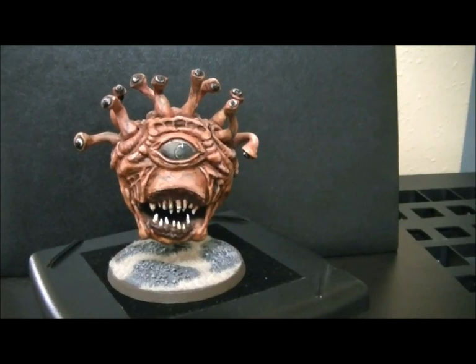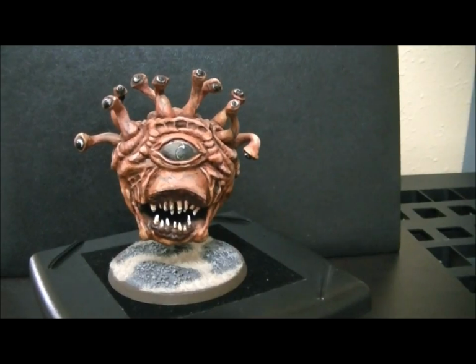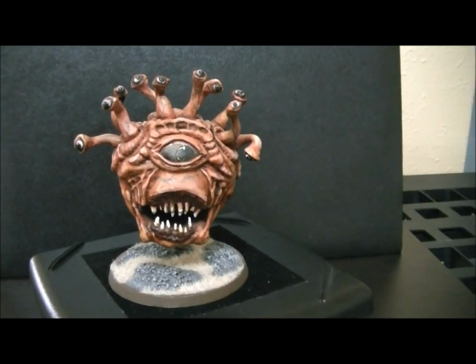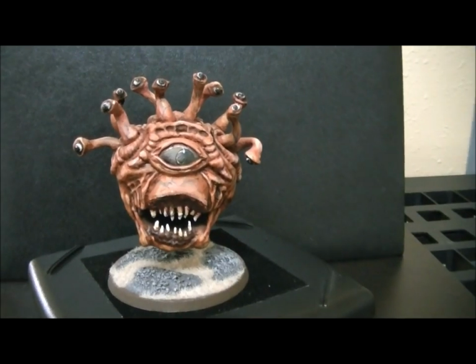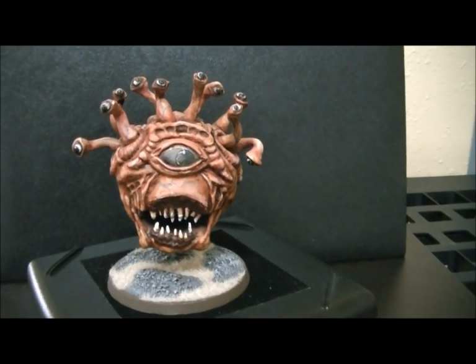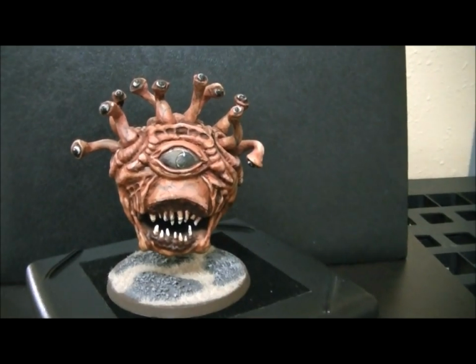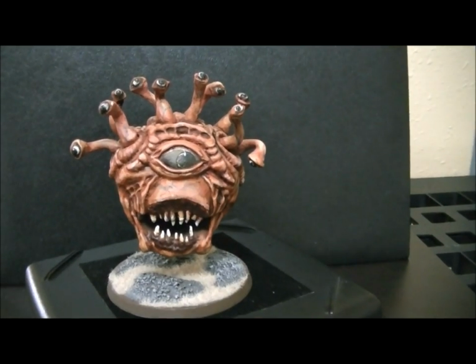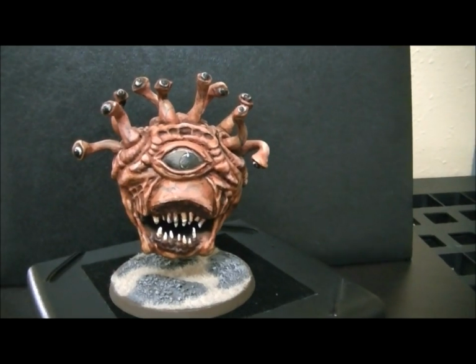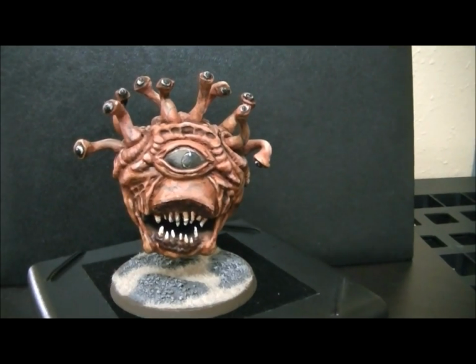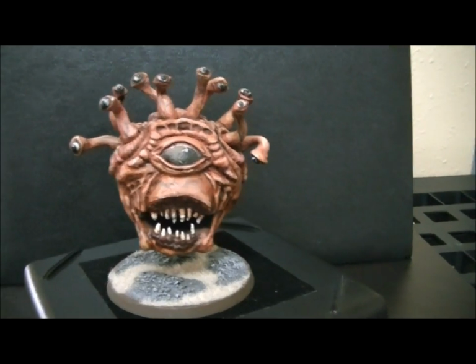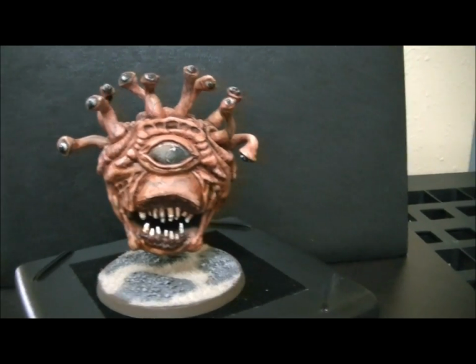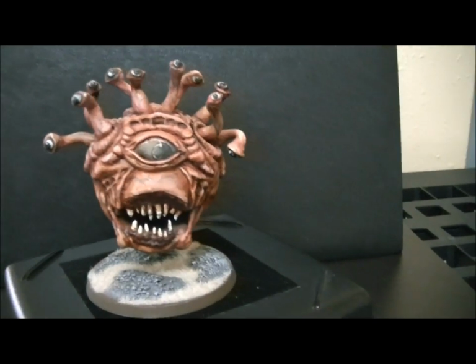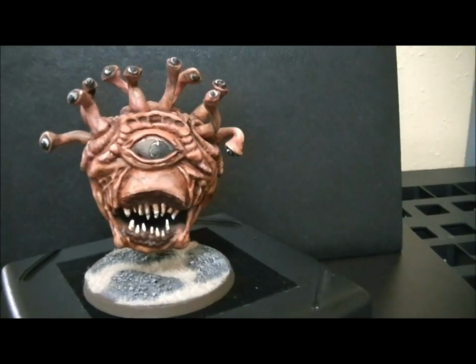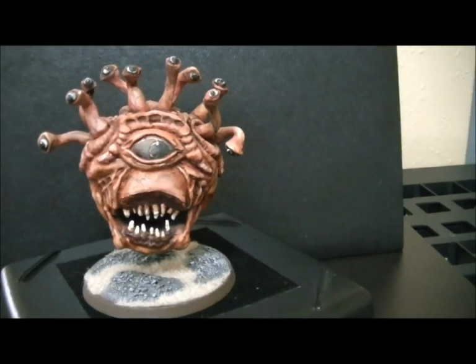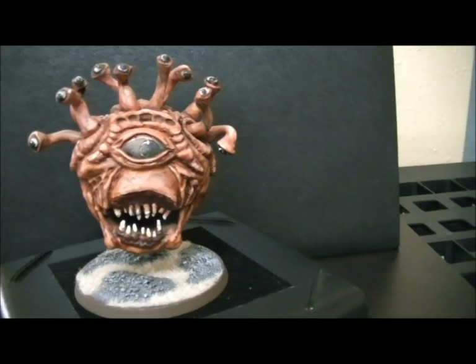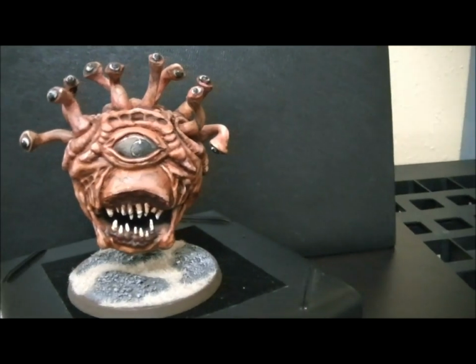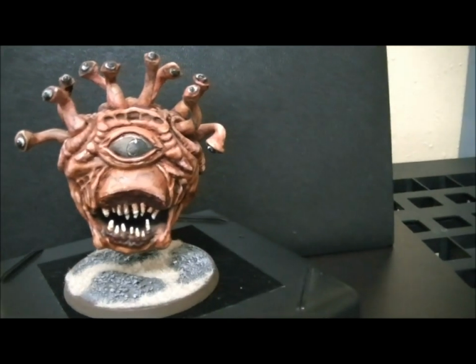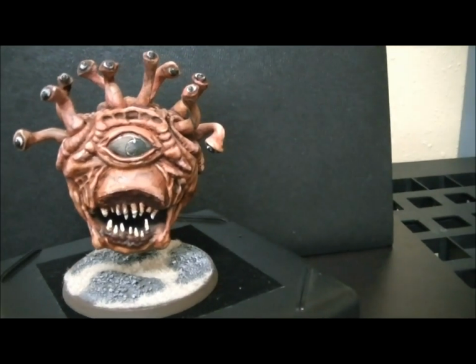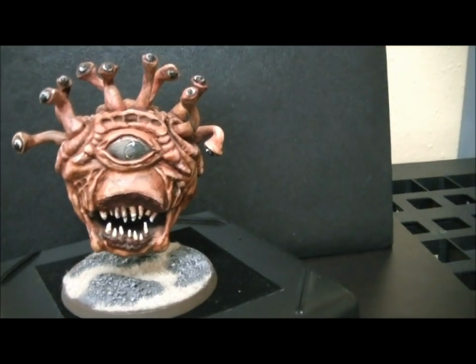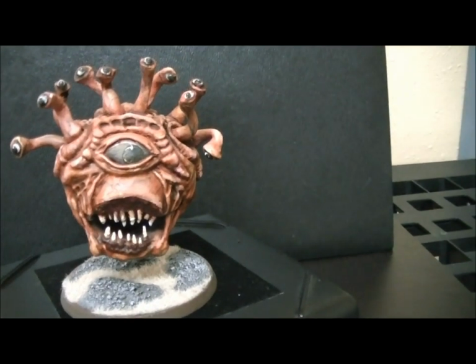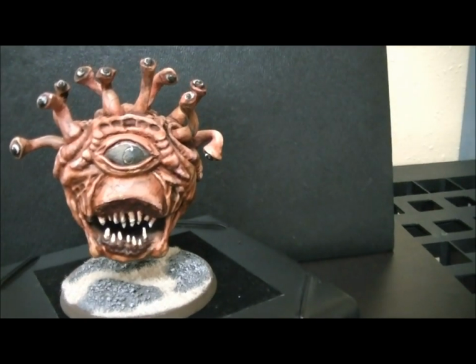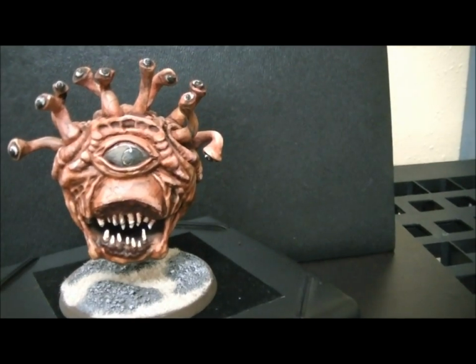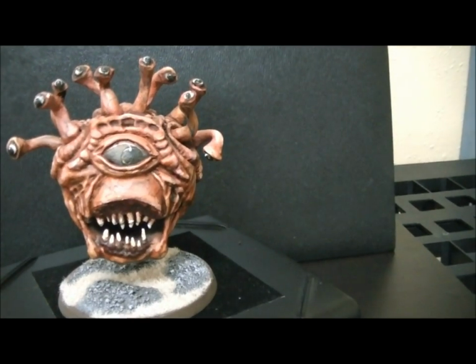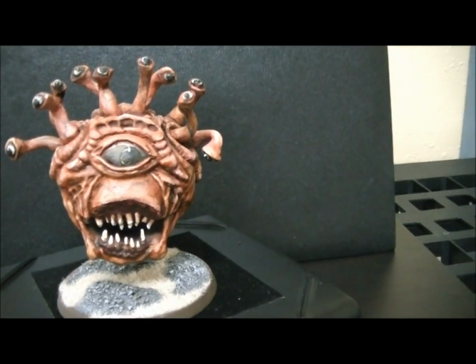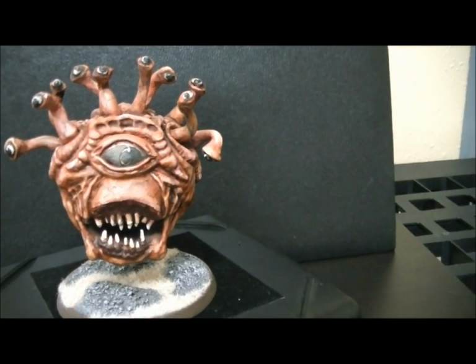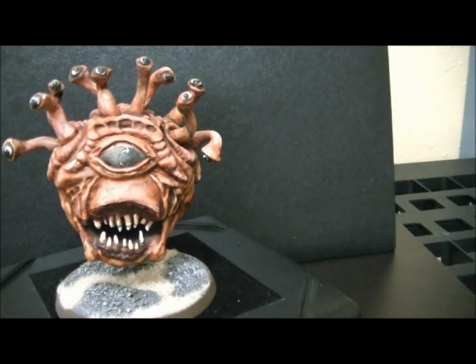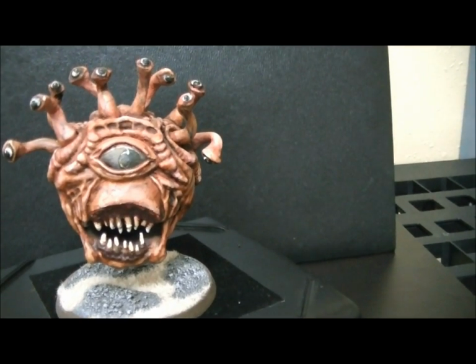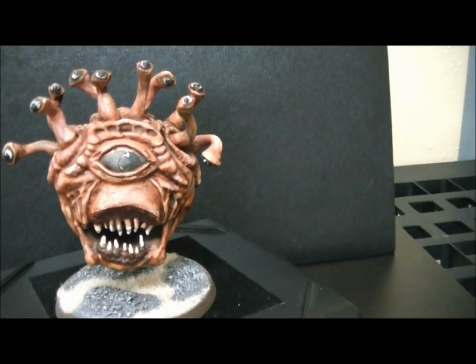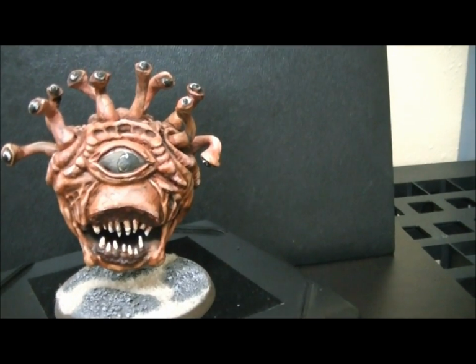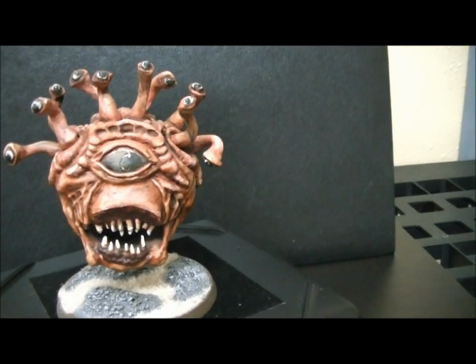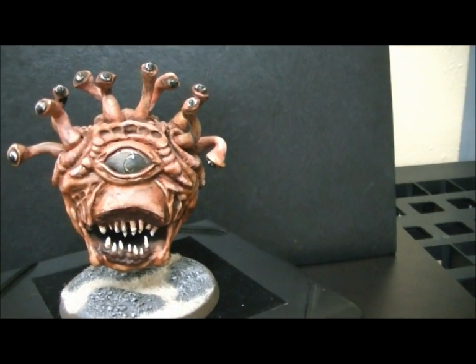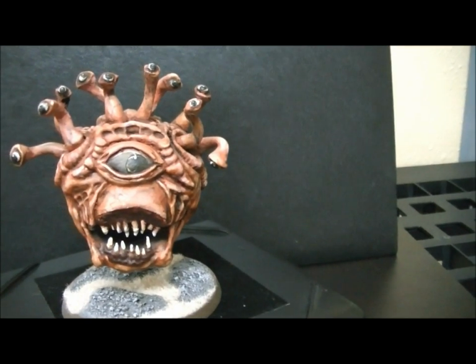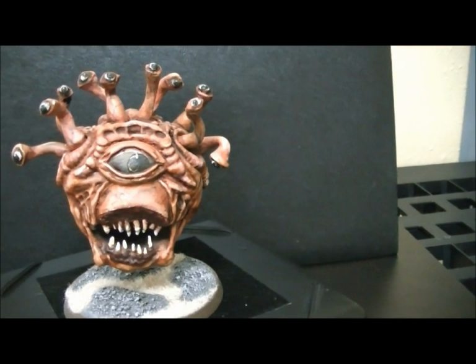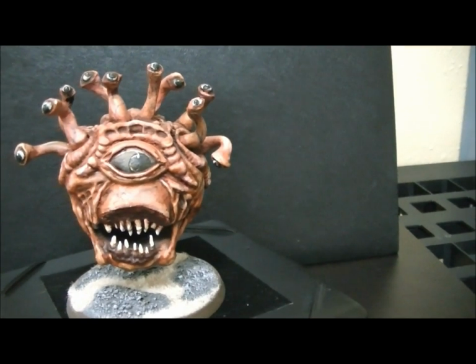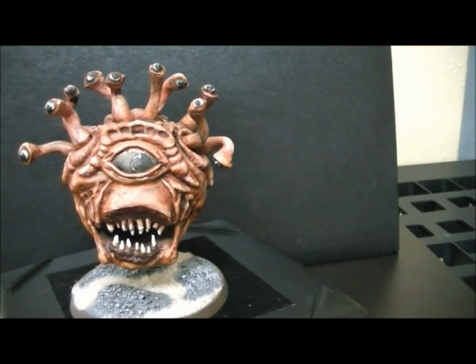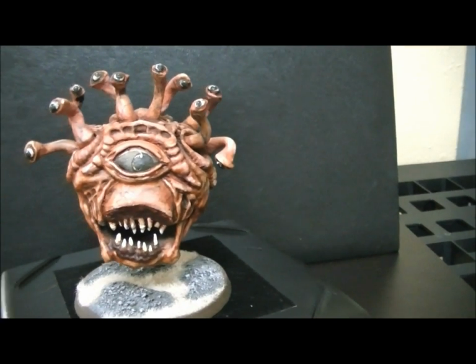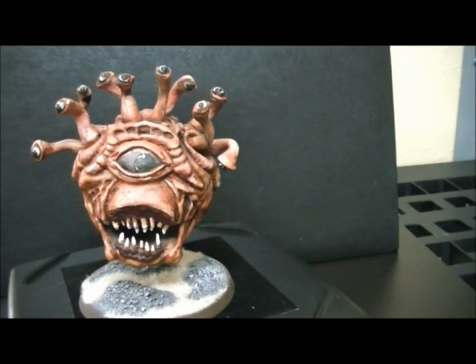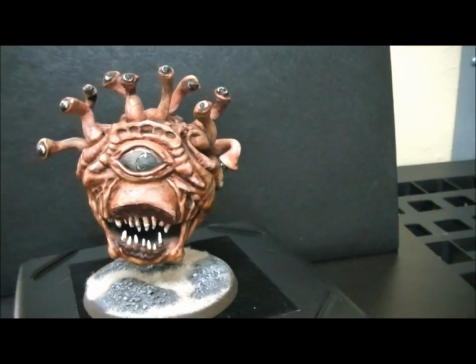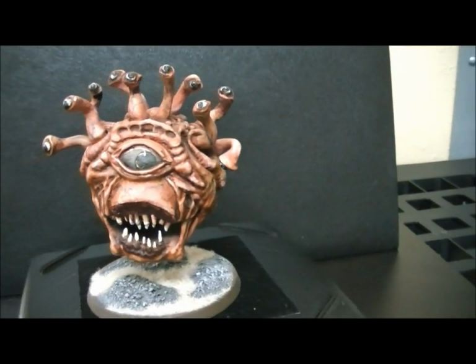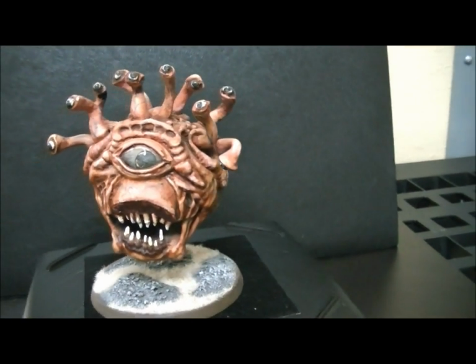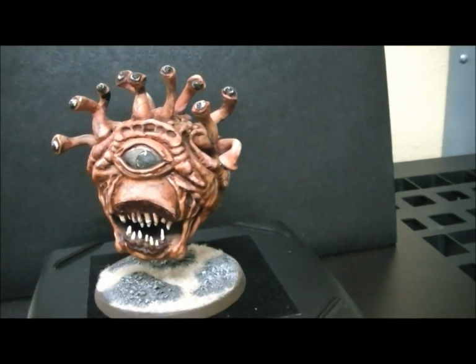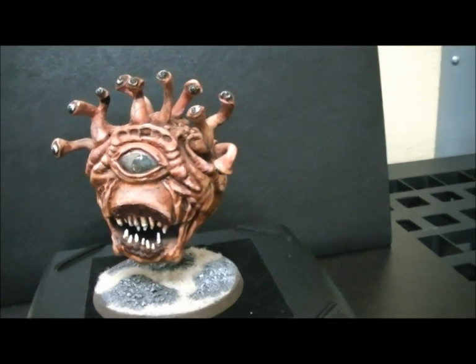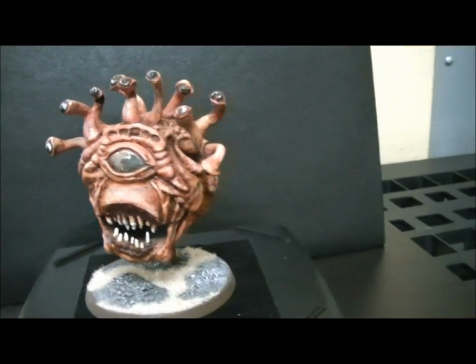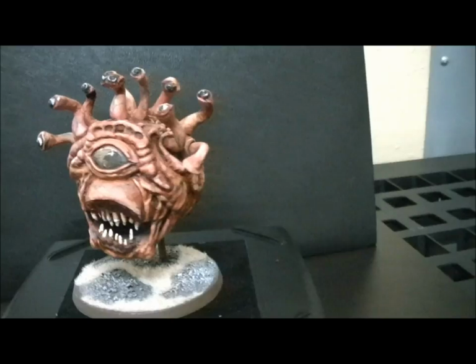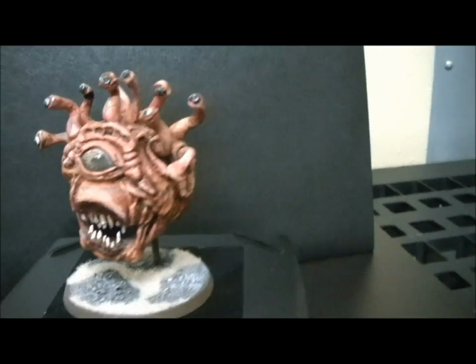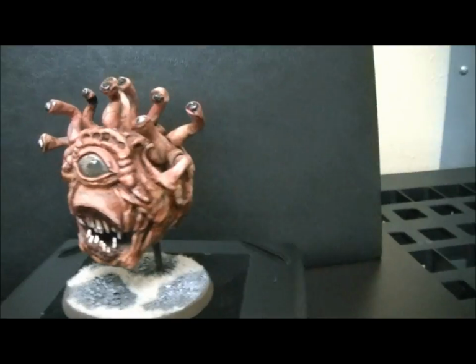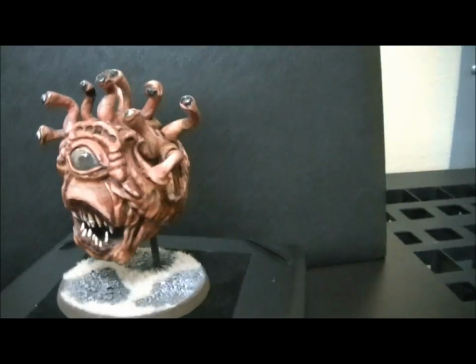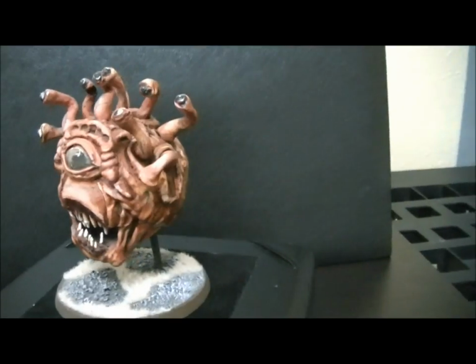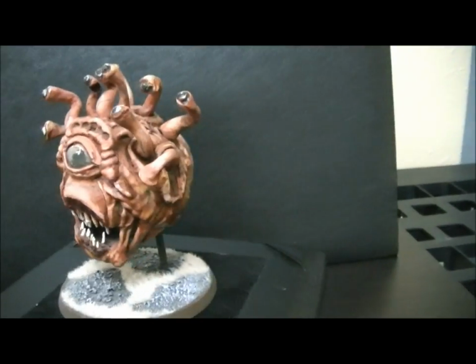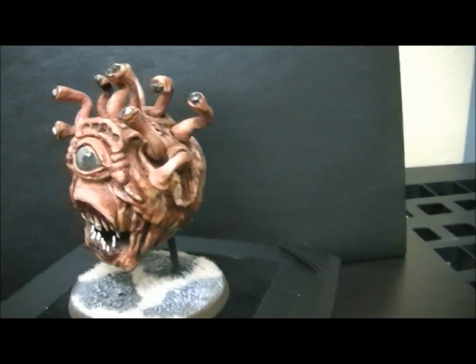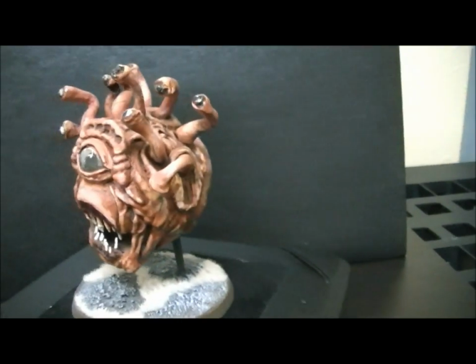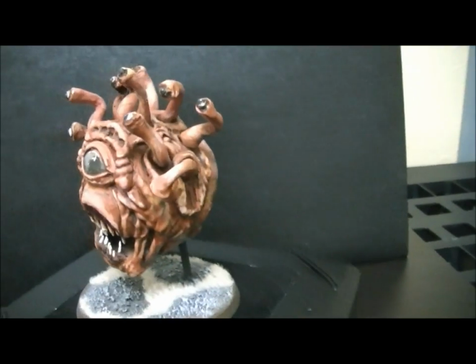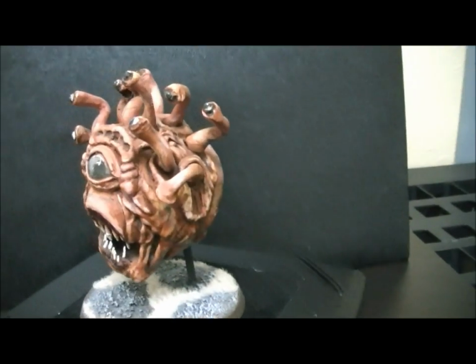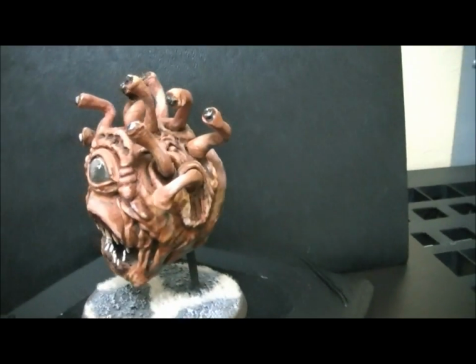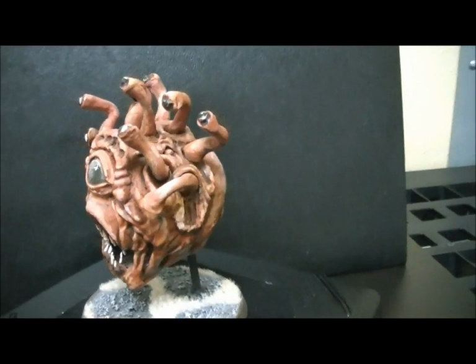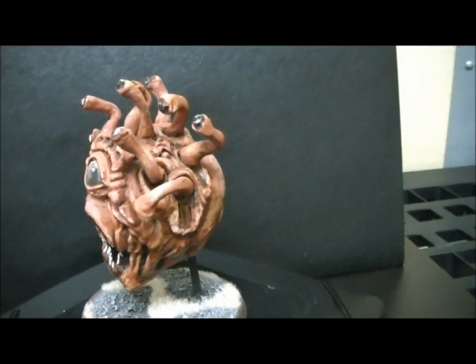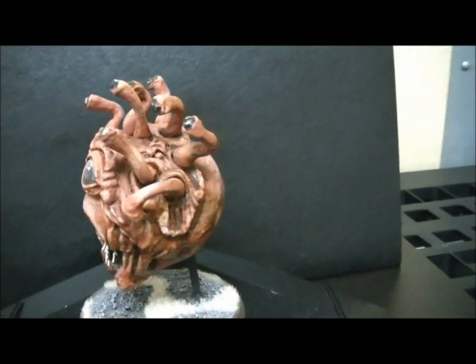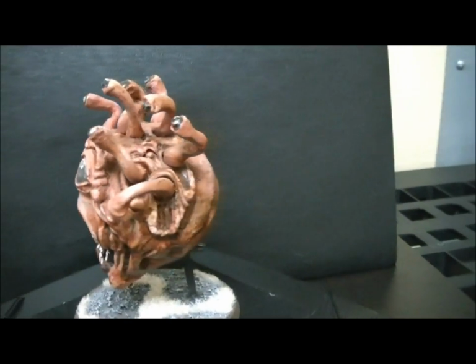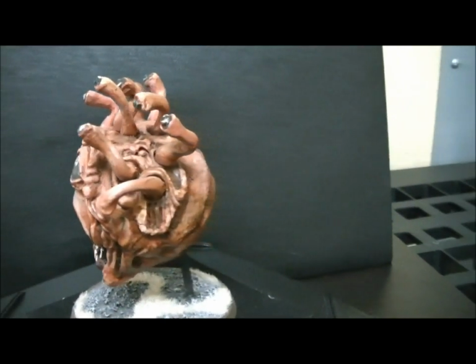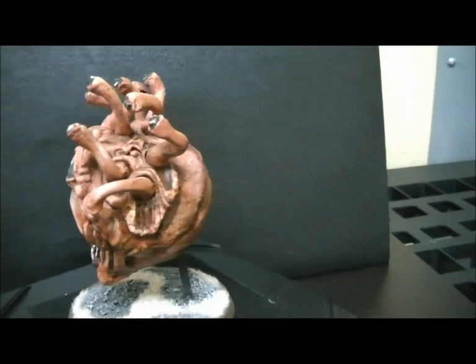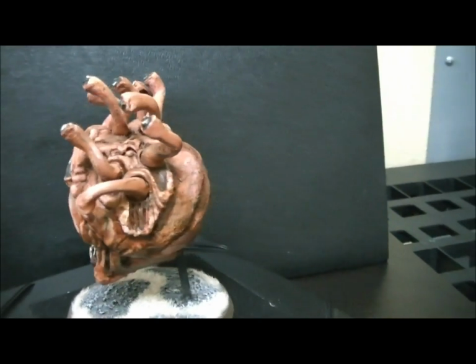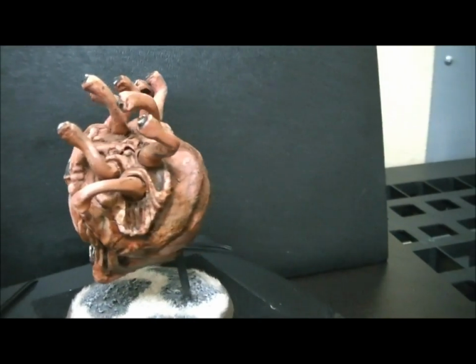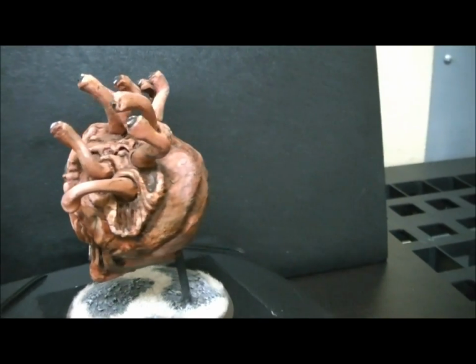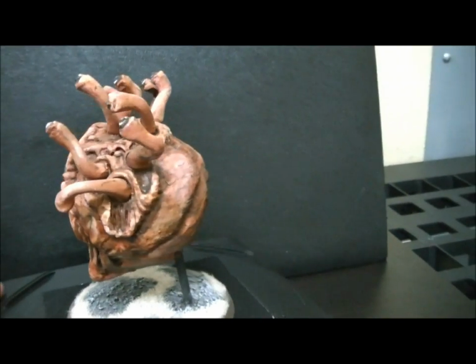Hey, hey, Blue Table fans. Before you, you see a, quote, eye demon, unquote.